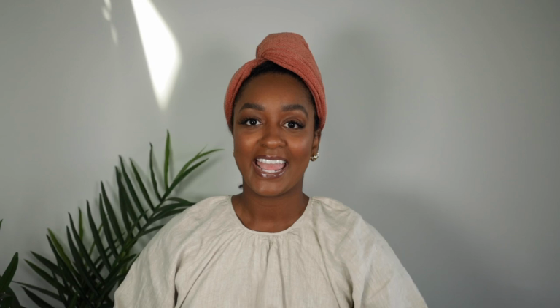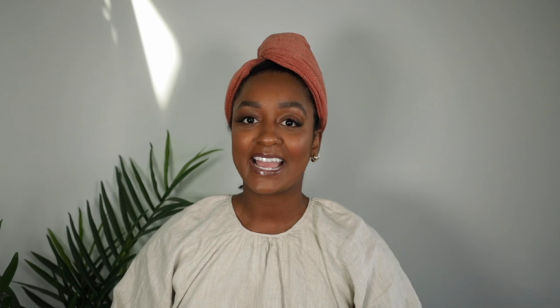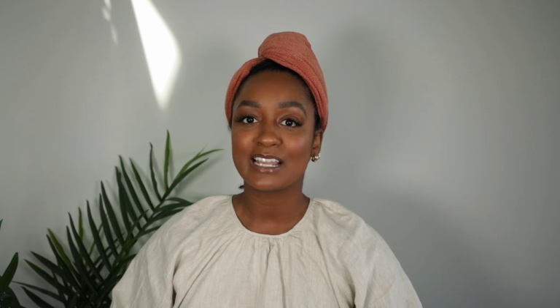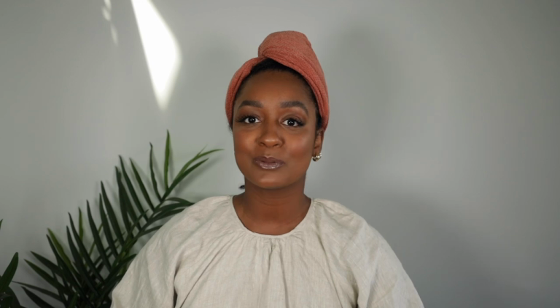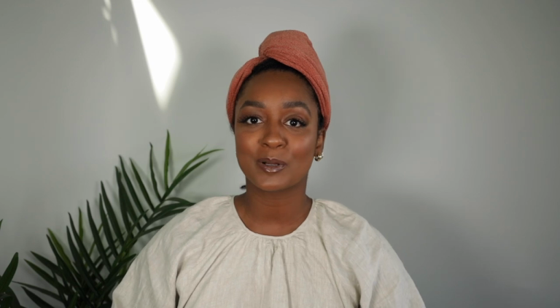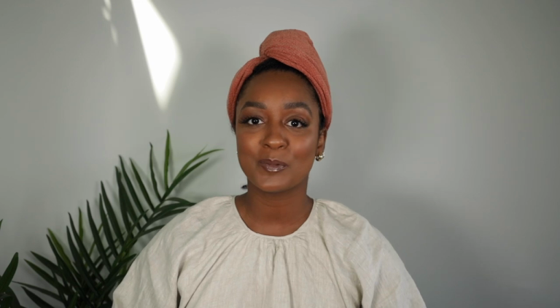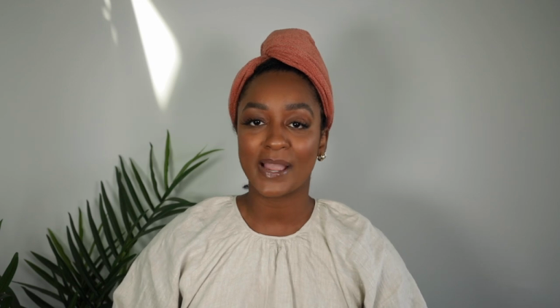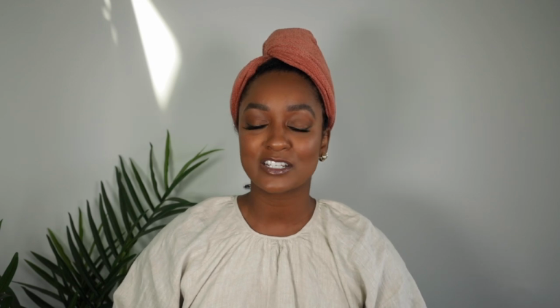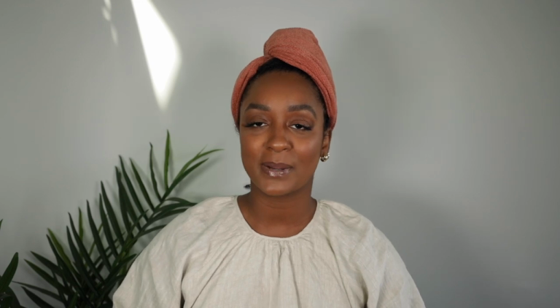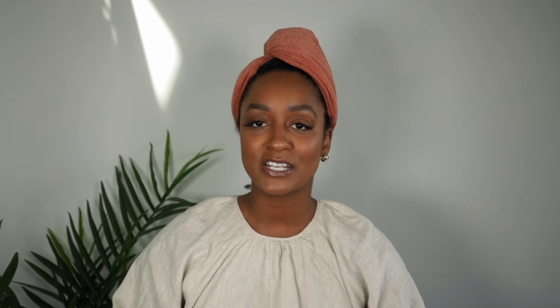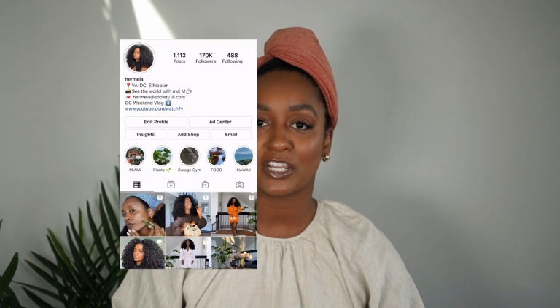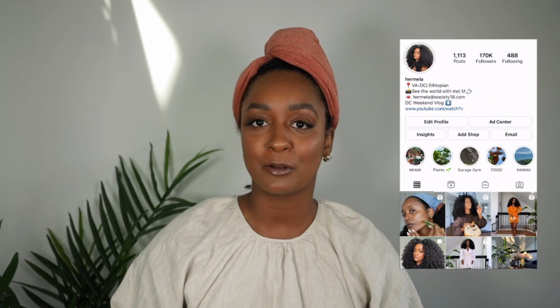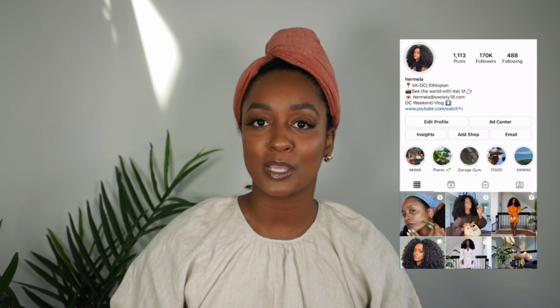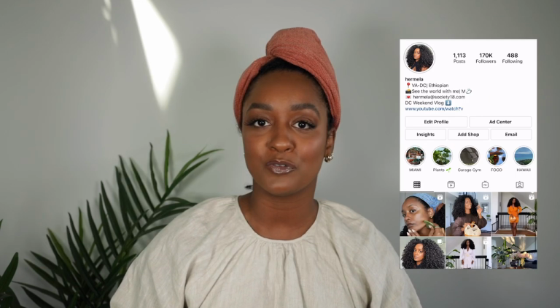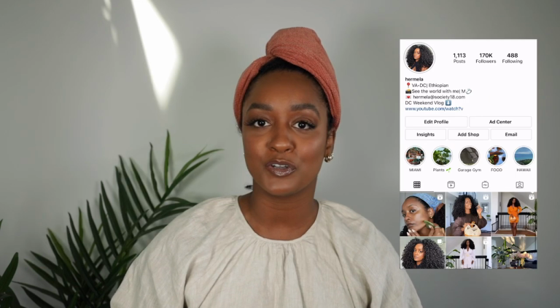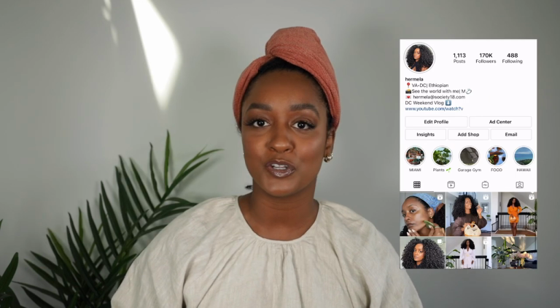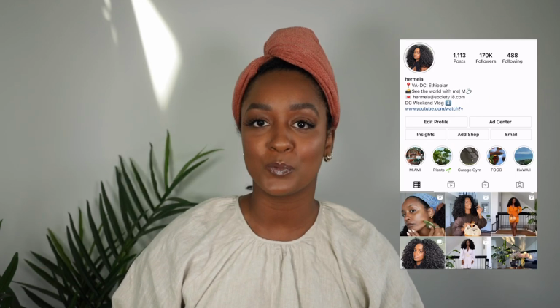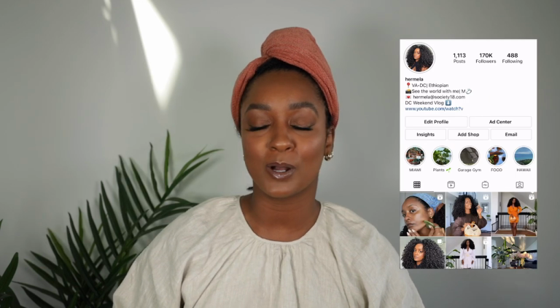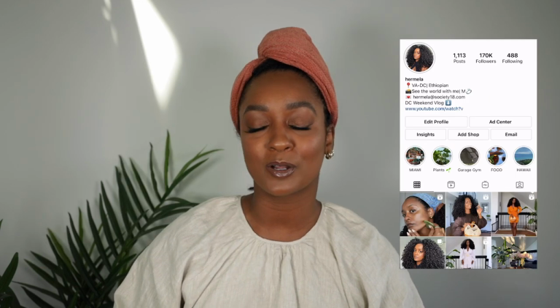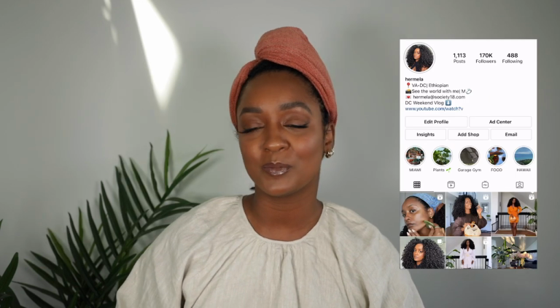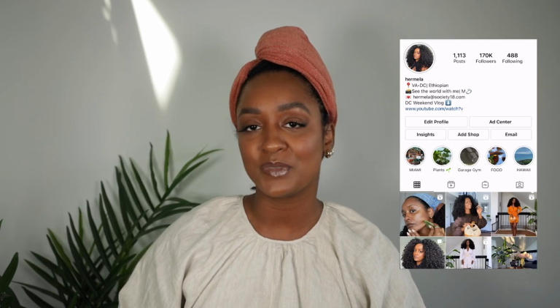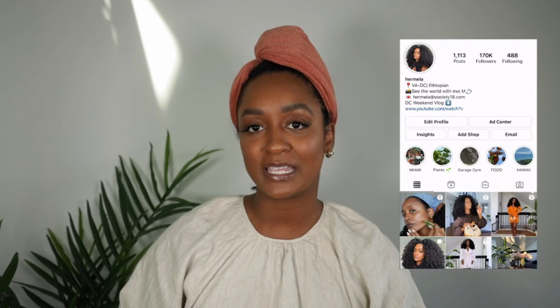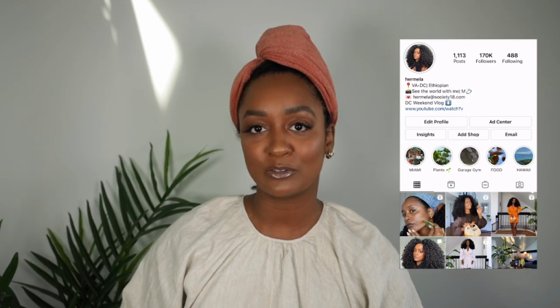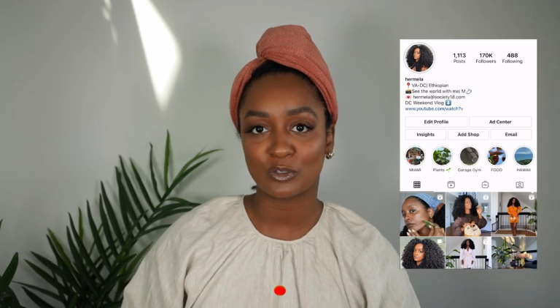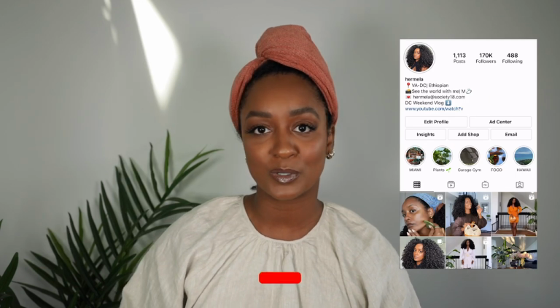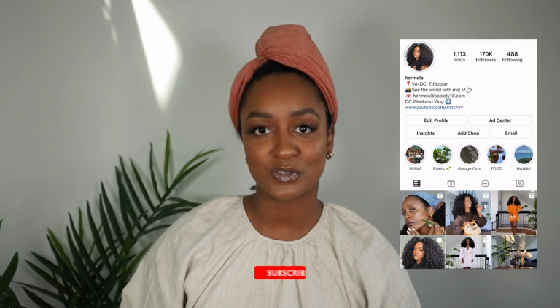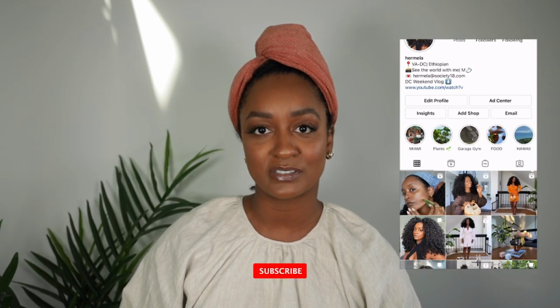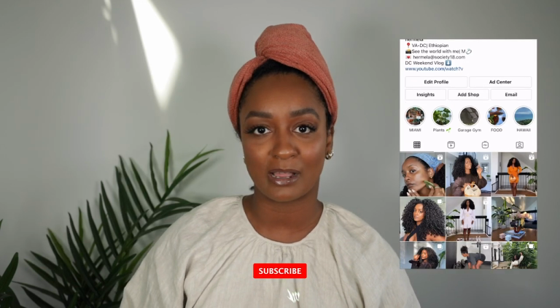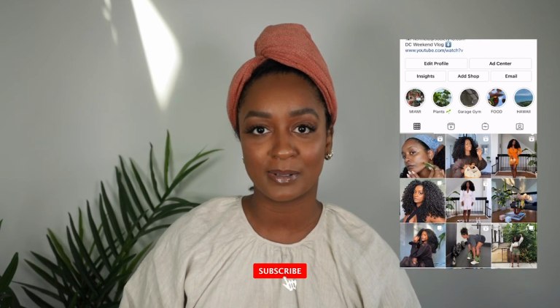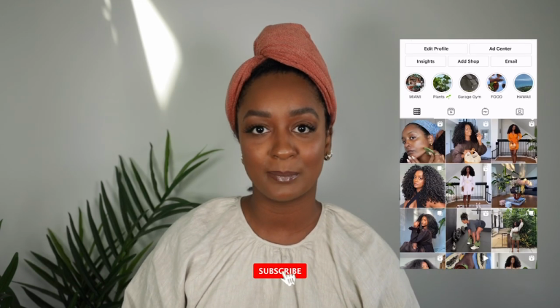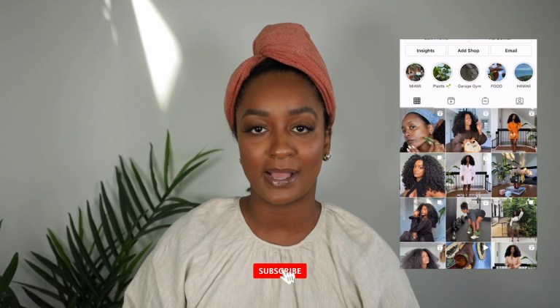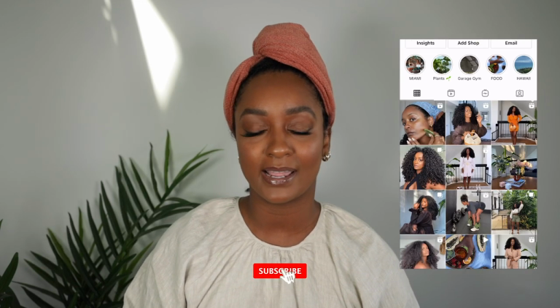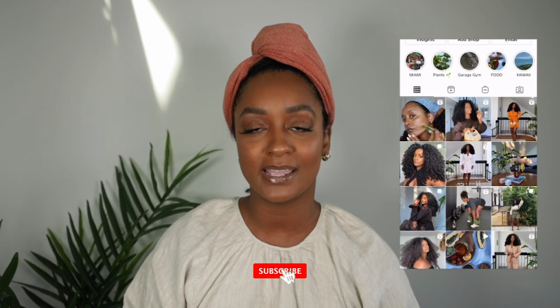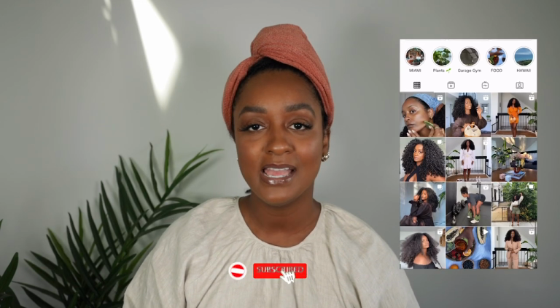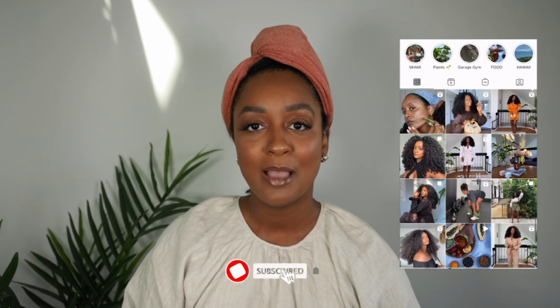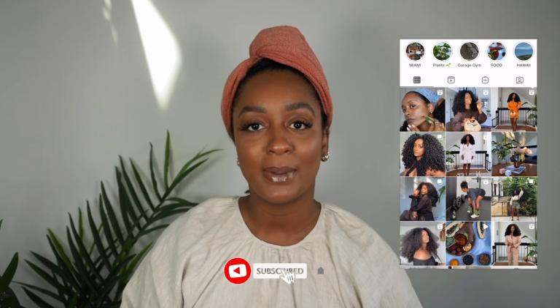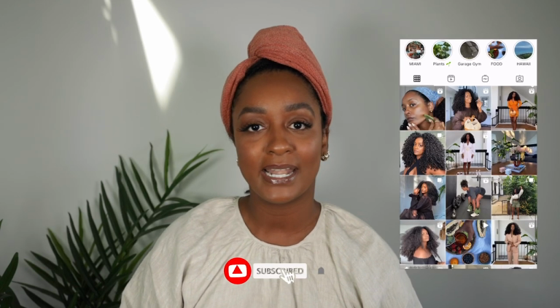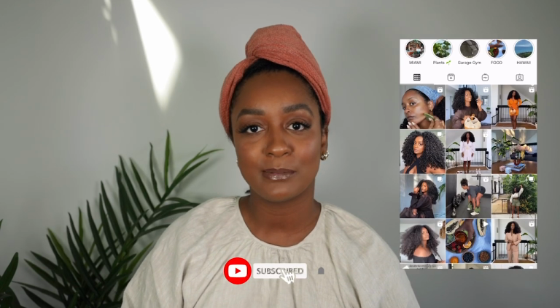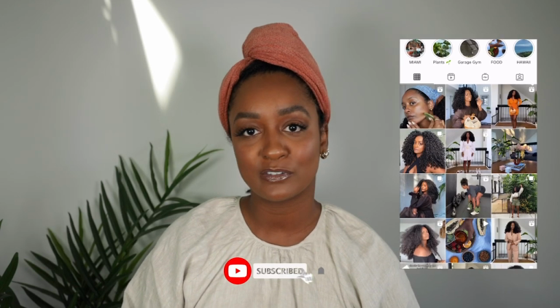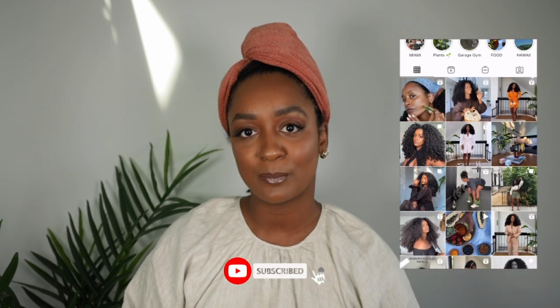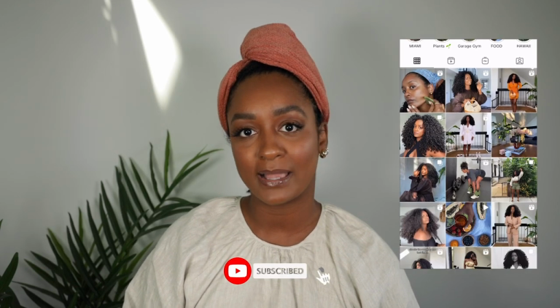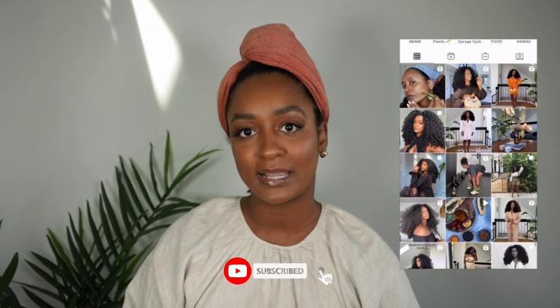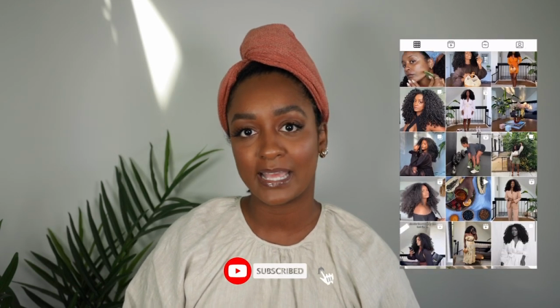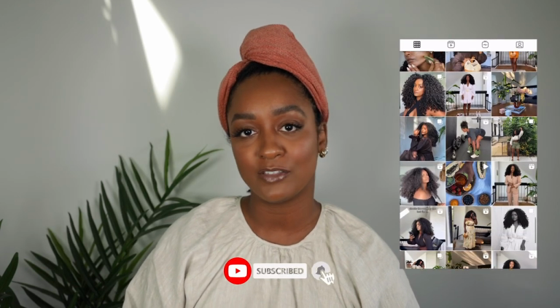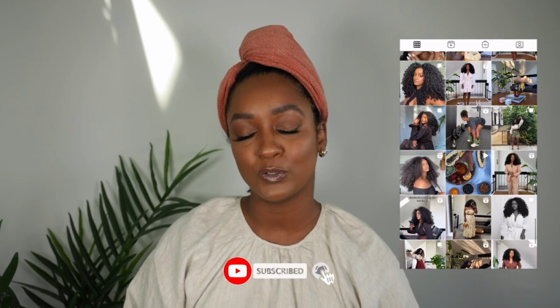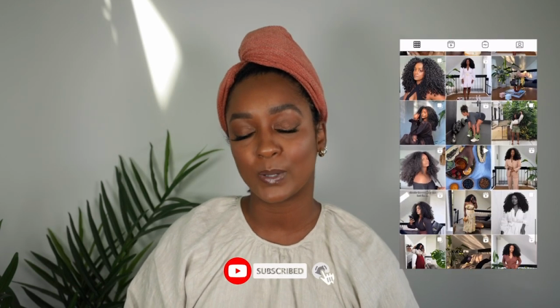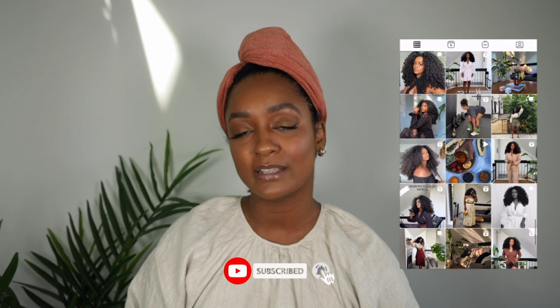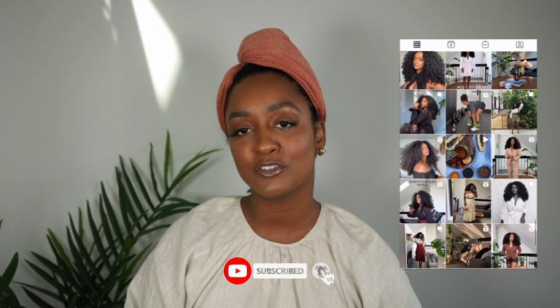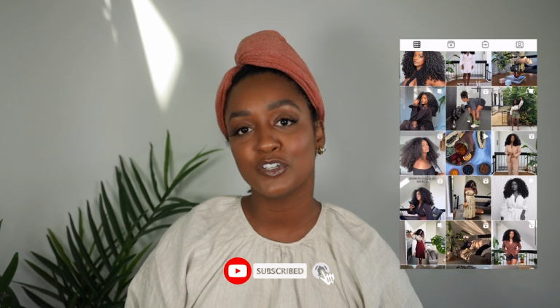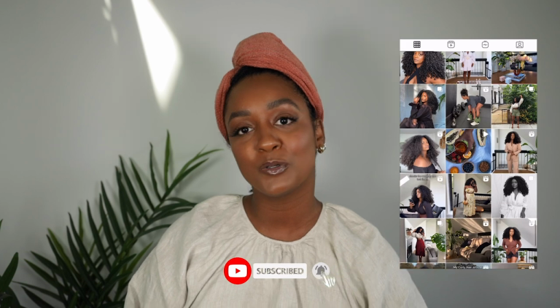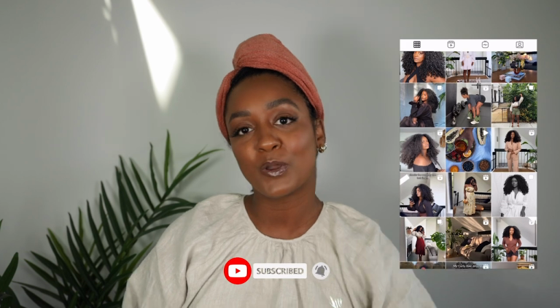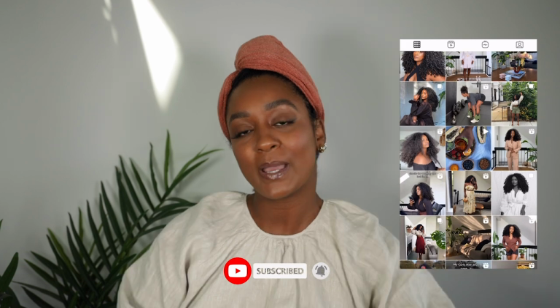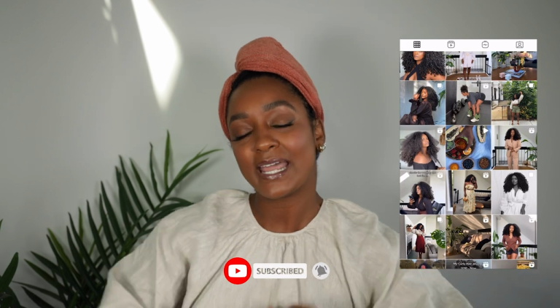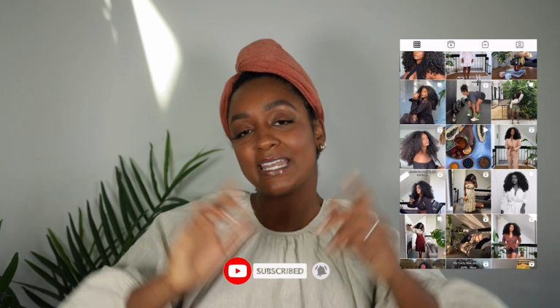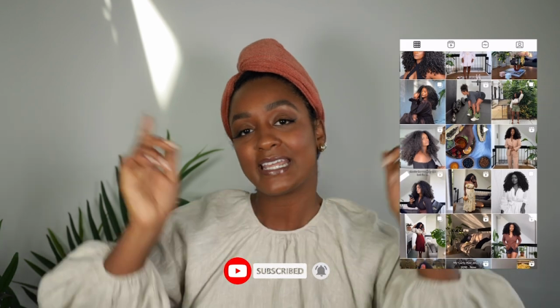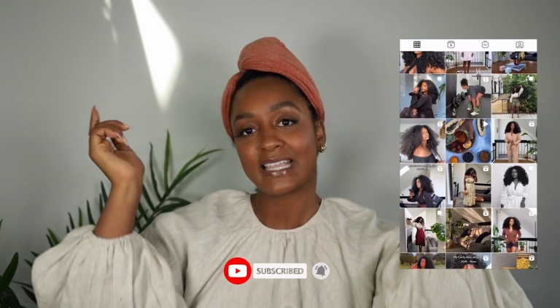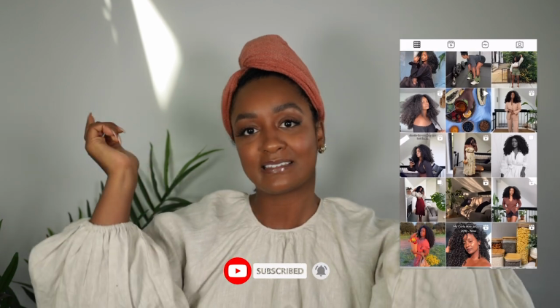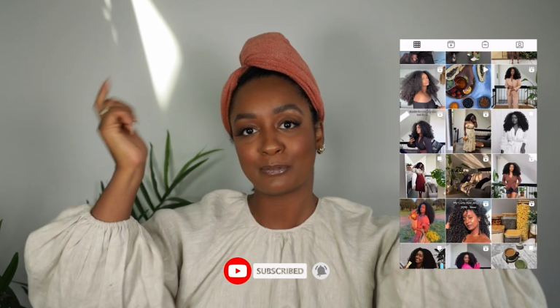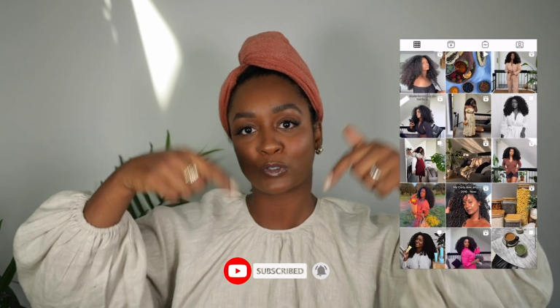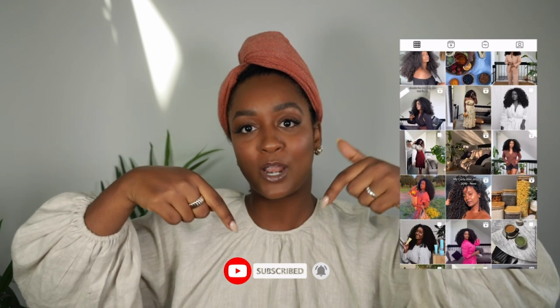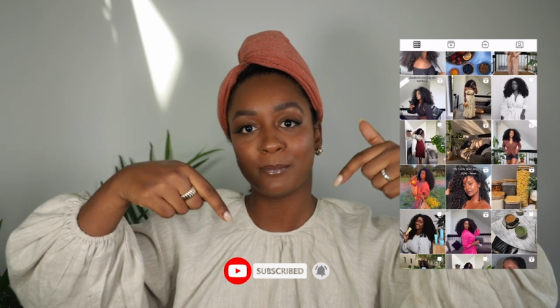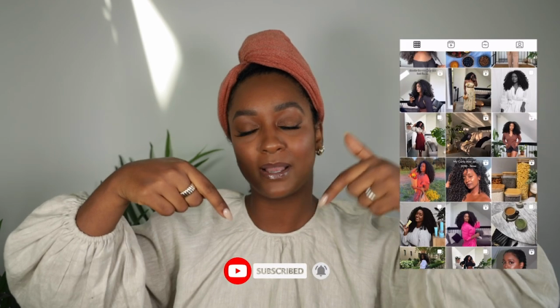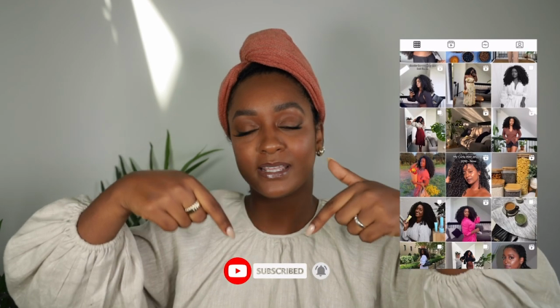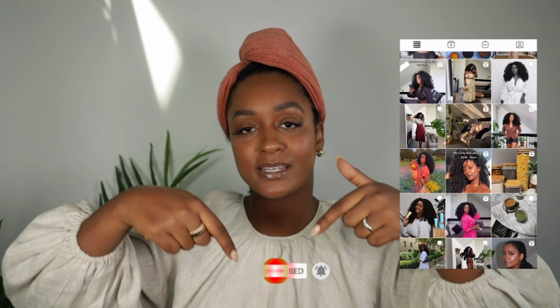Hey guys, welcome back to my channel. If you're new, welcome. Thank you so much for stopping by. My name is Hermela, and if you guys are new, go ahead and hit that subscribe button.